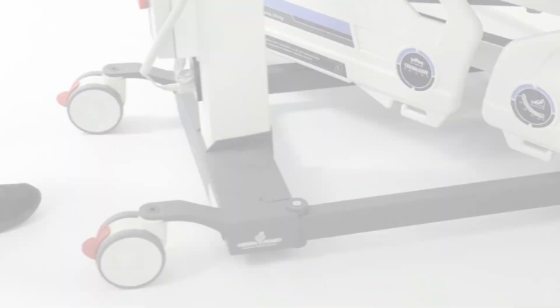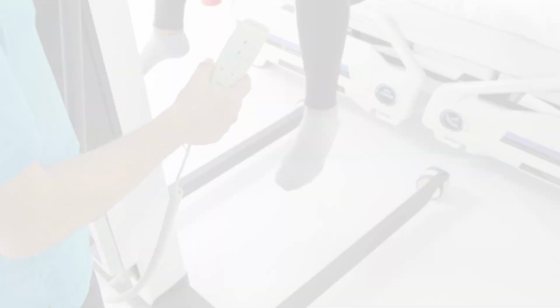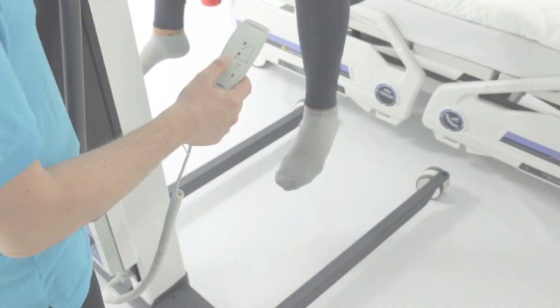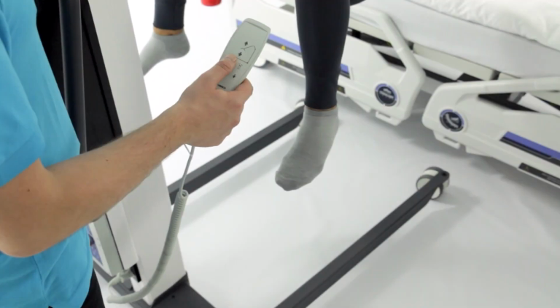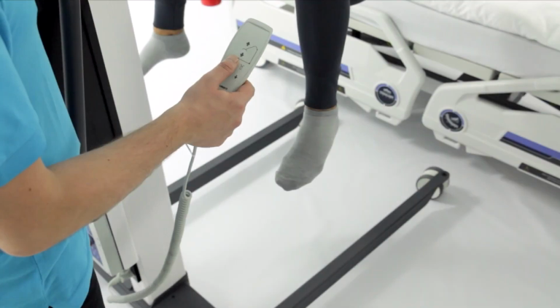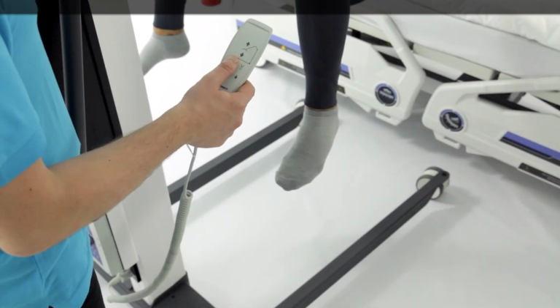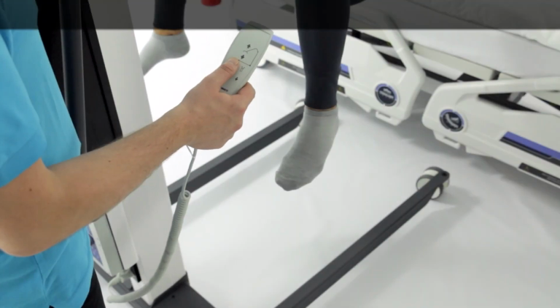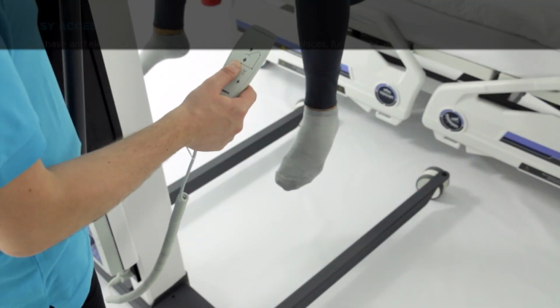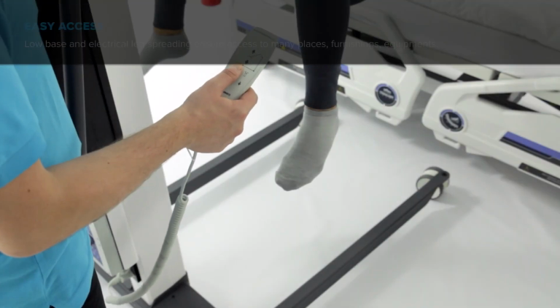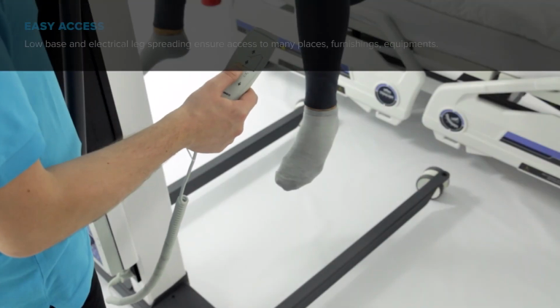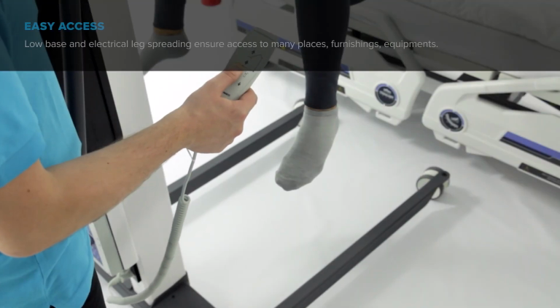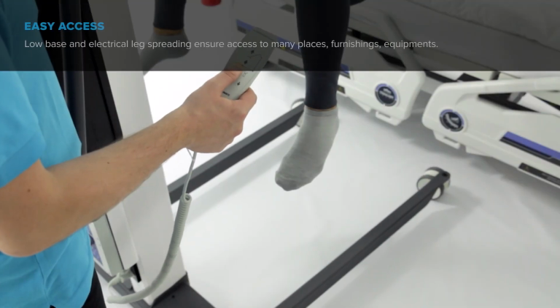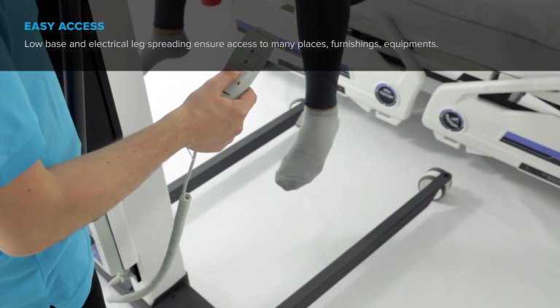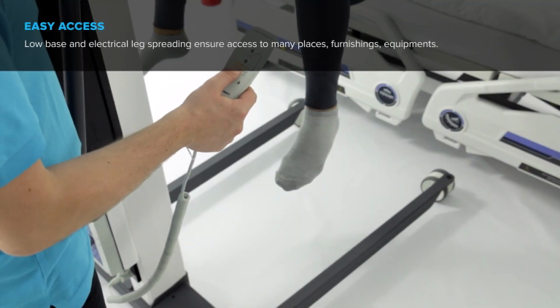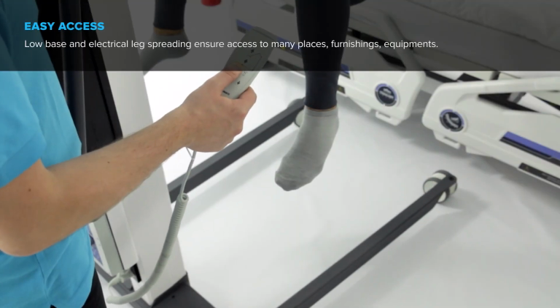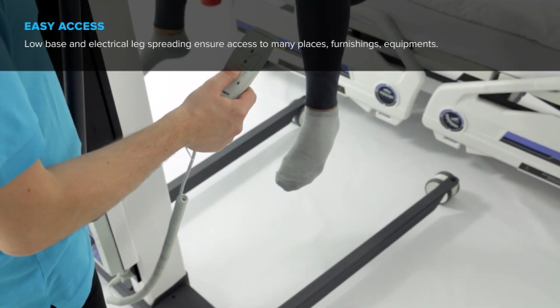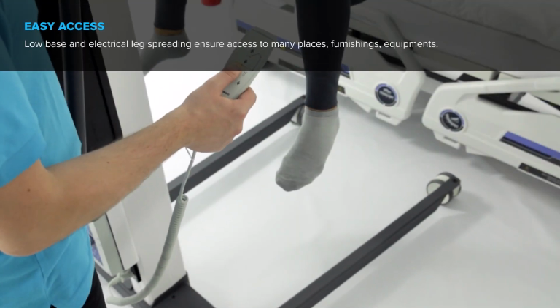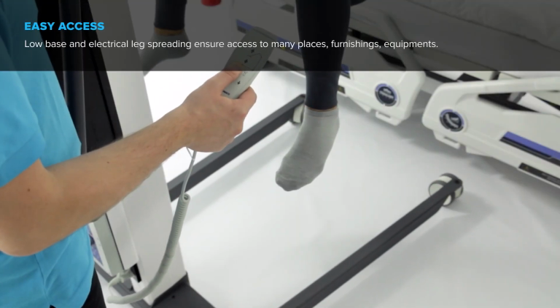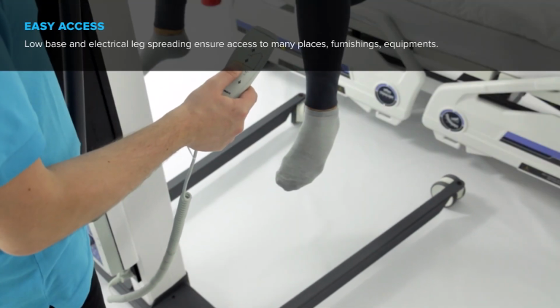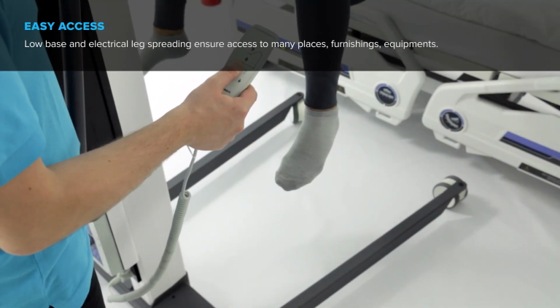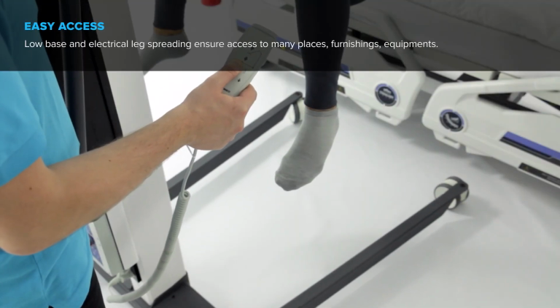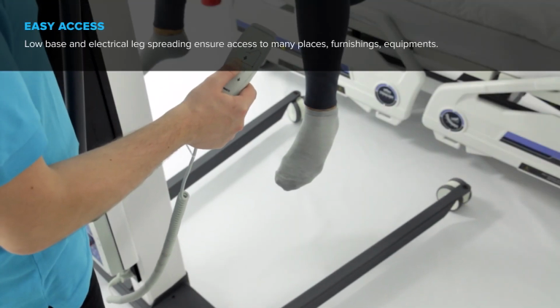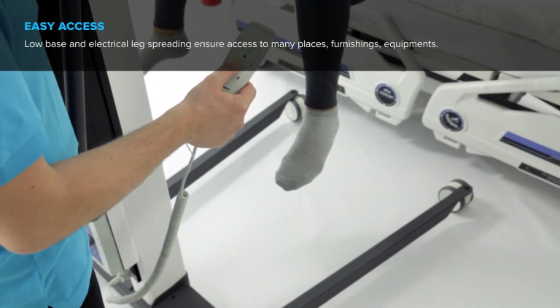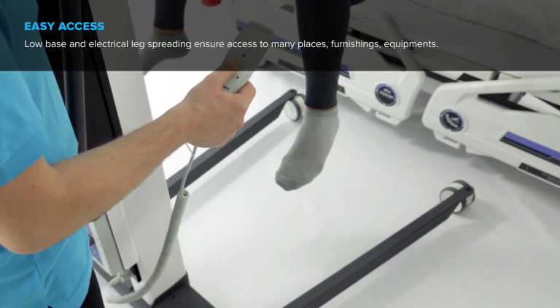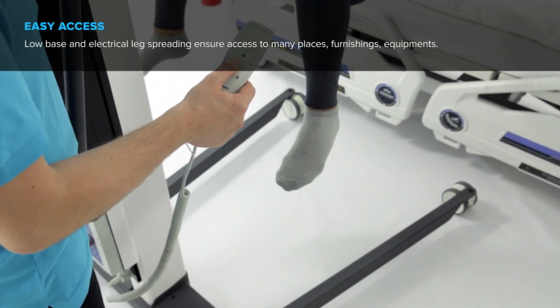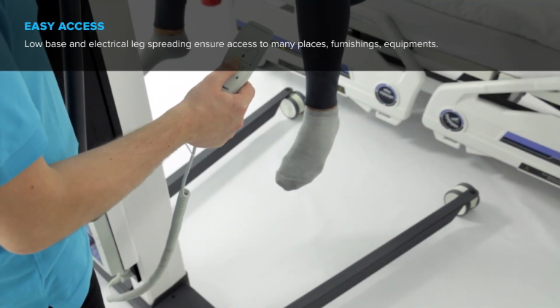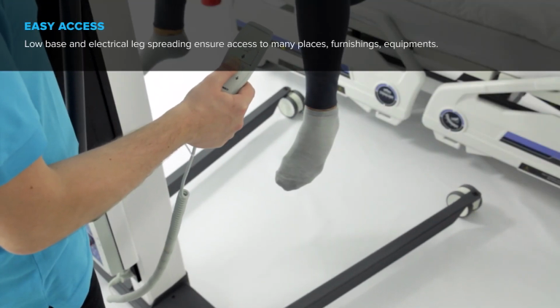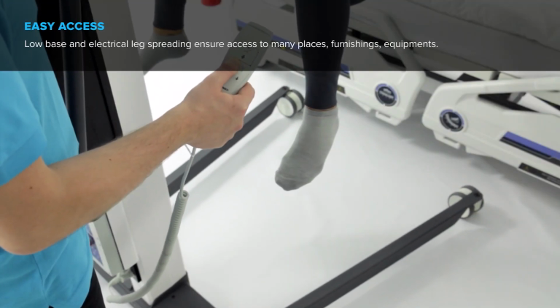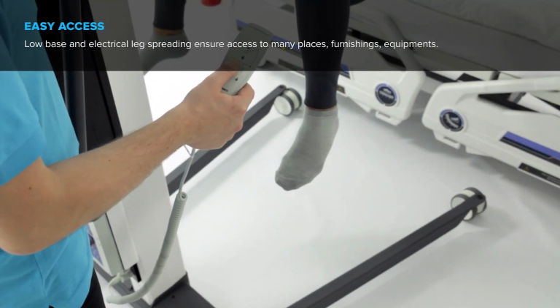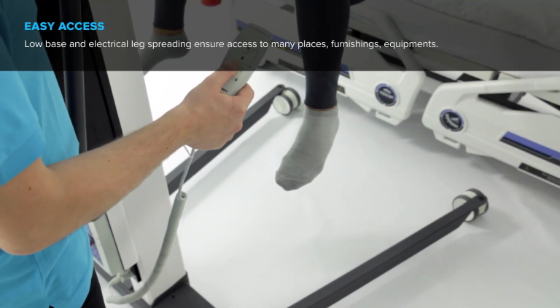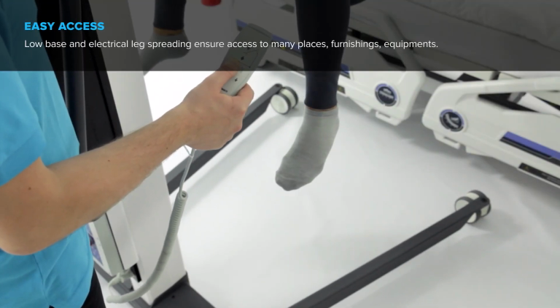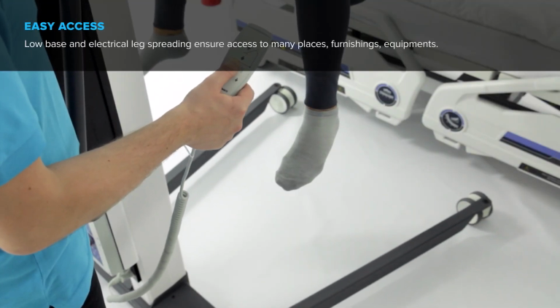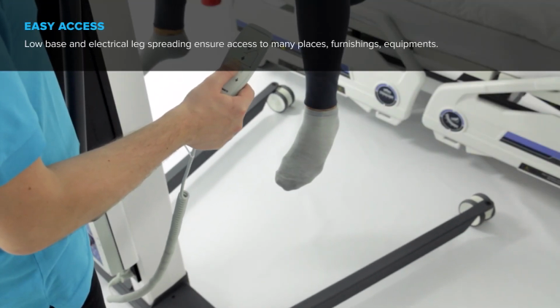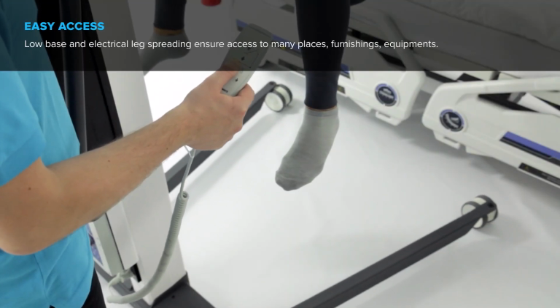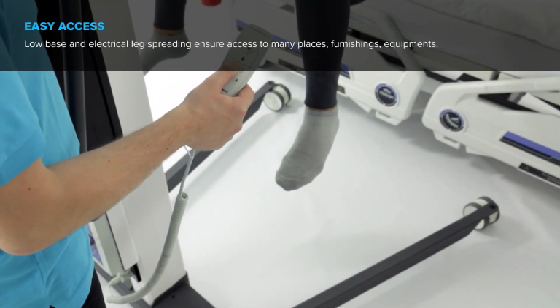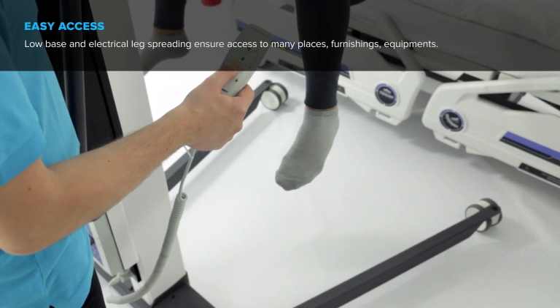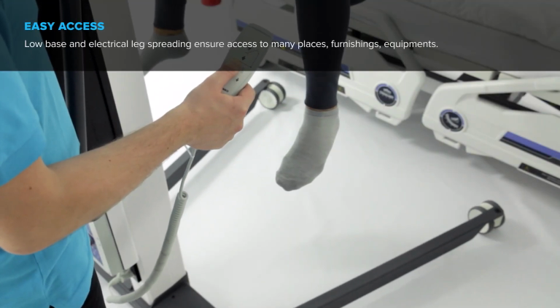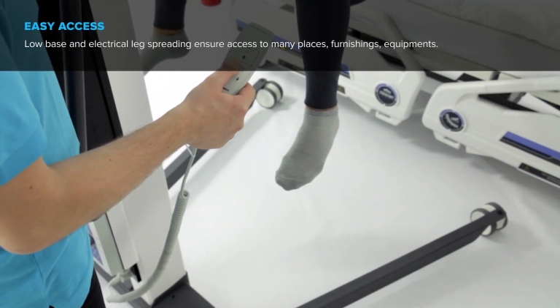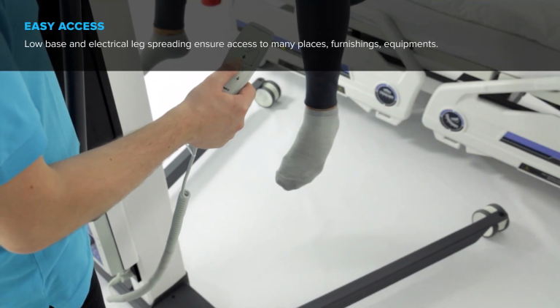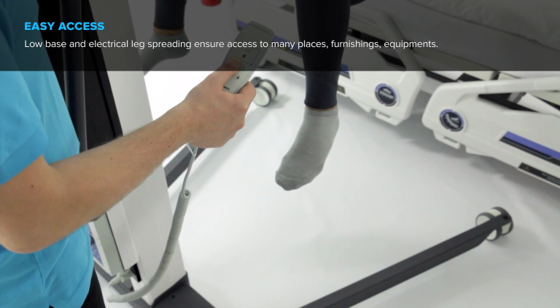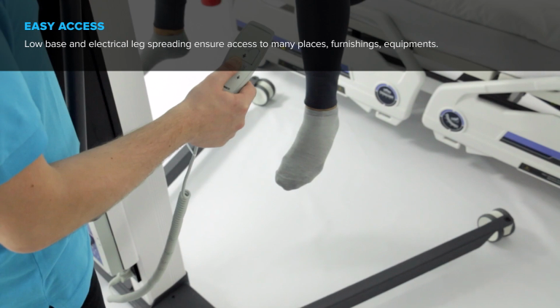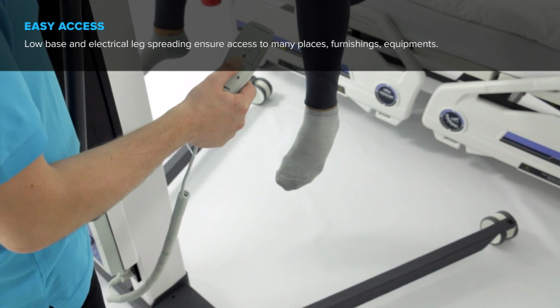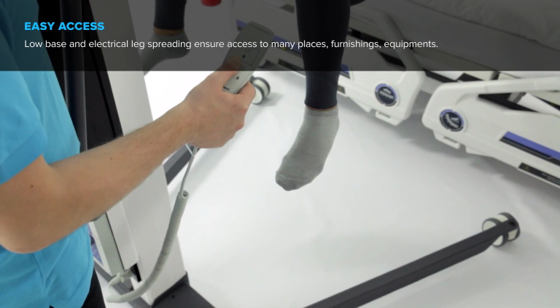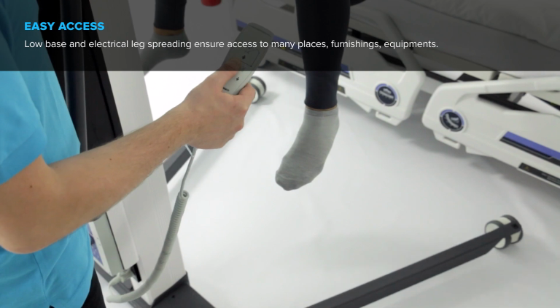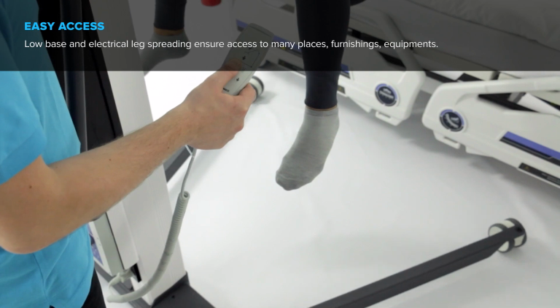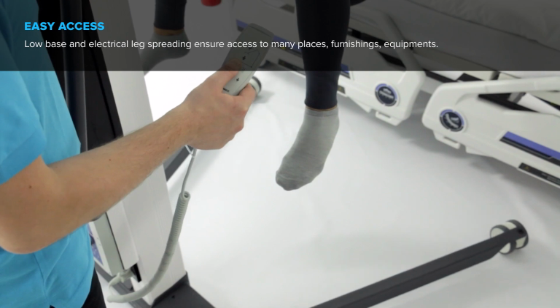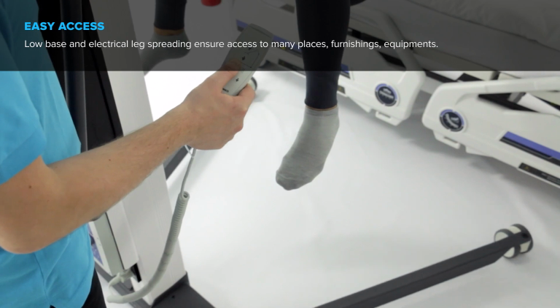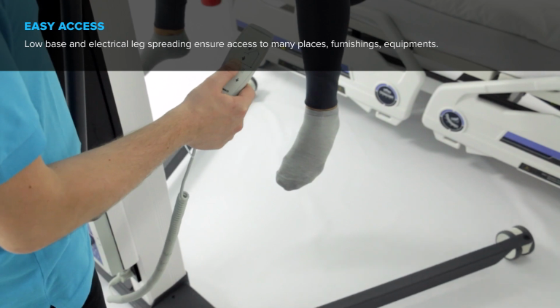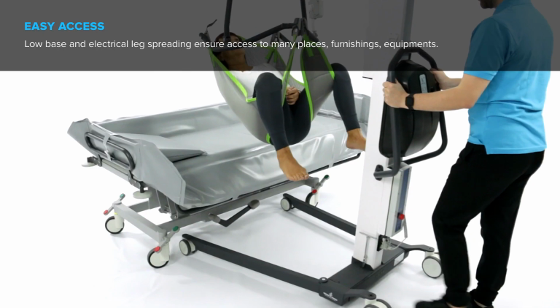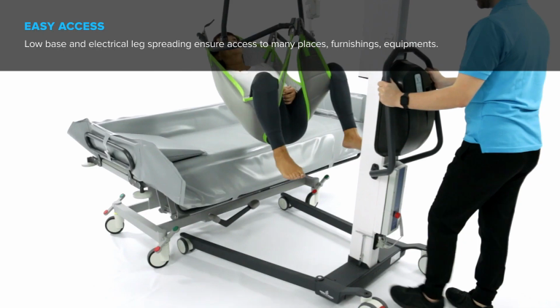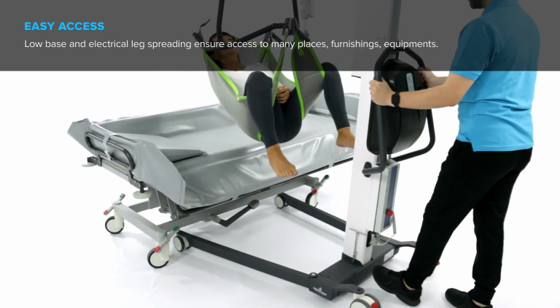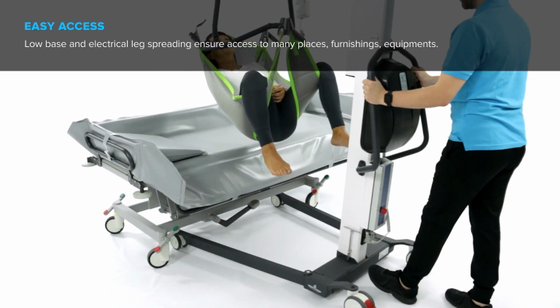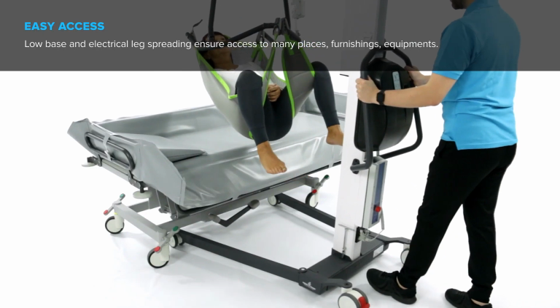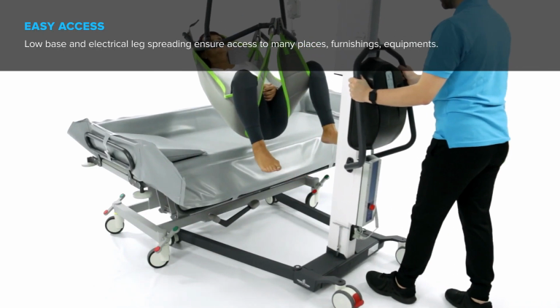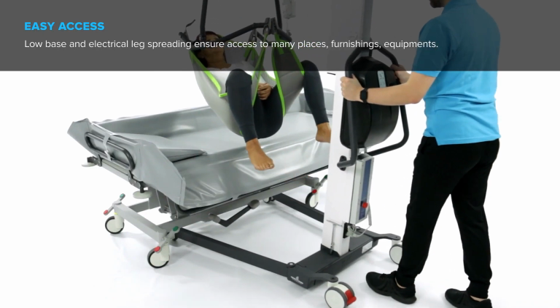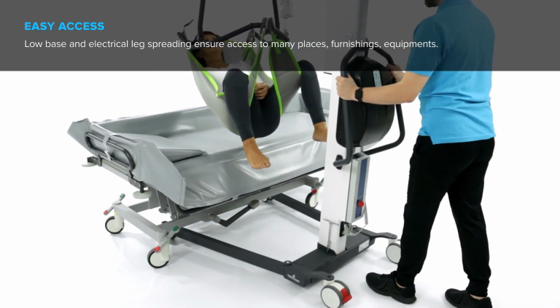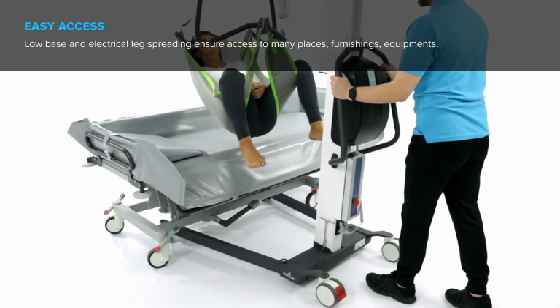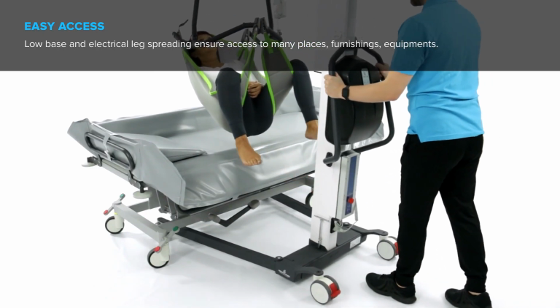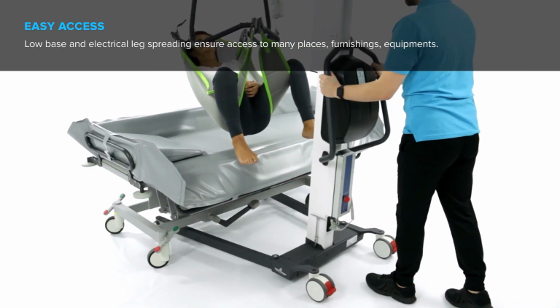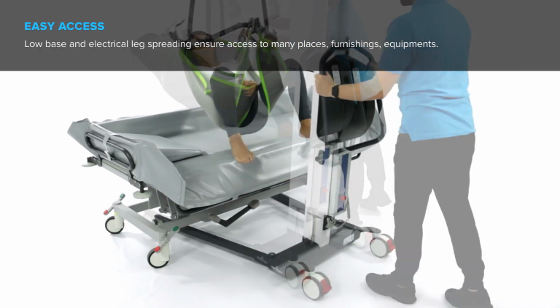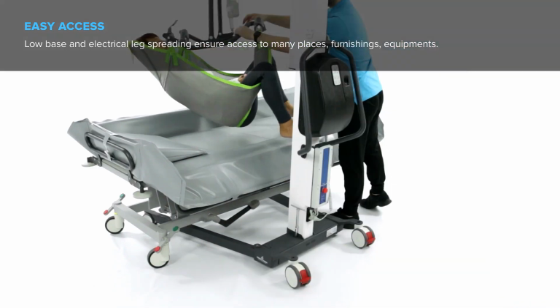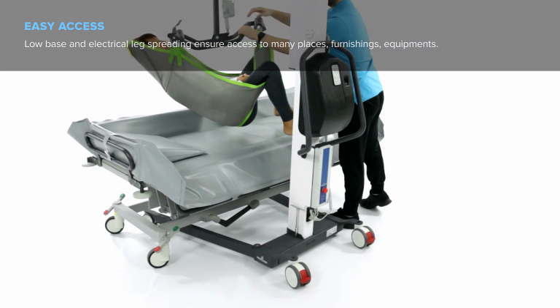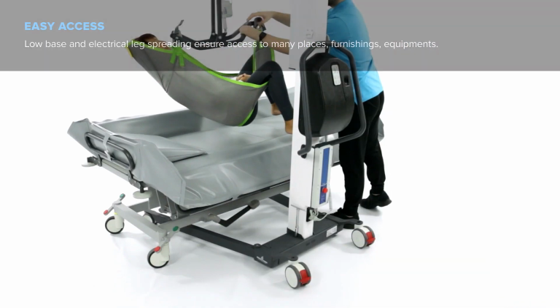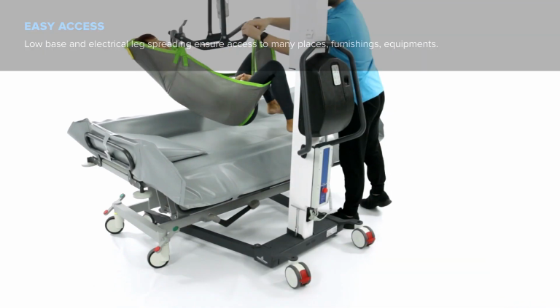Low base and electrical leg spreading ensure access to many places, furnishings, and equipment.